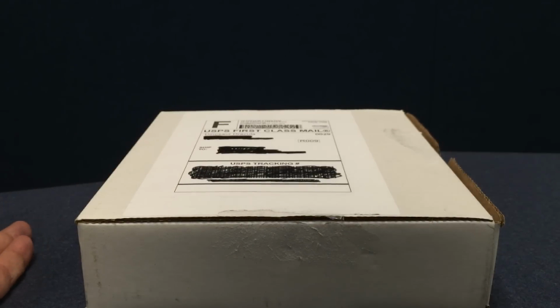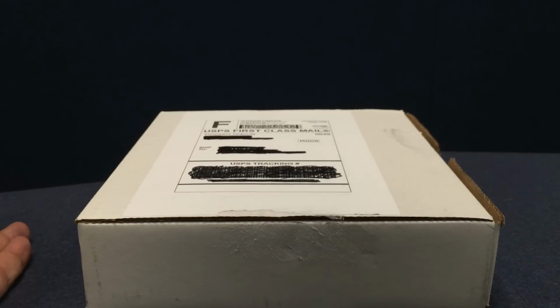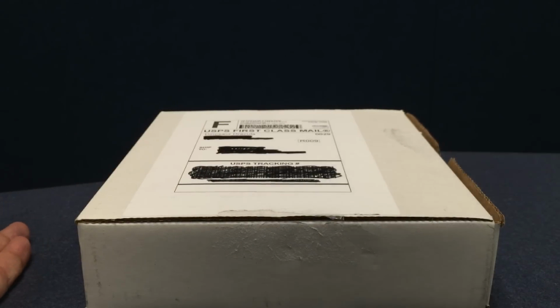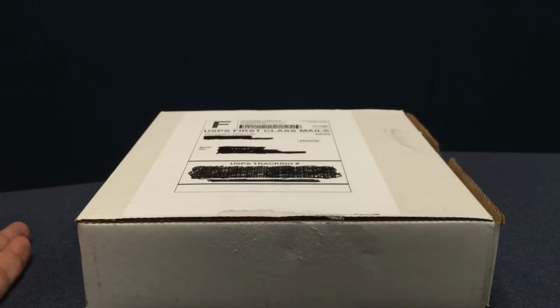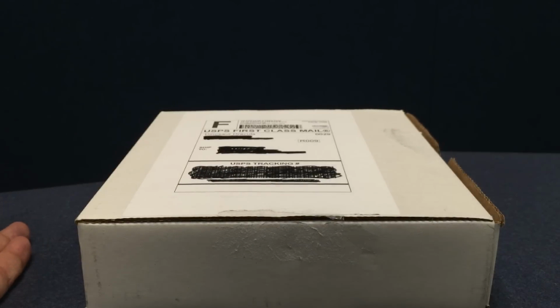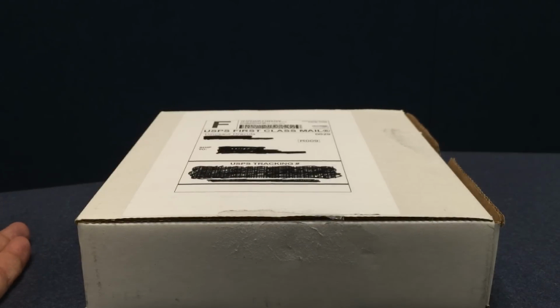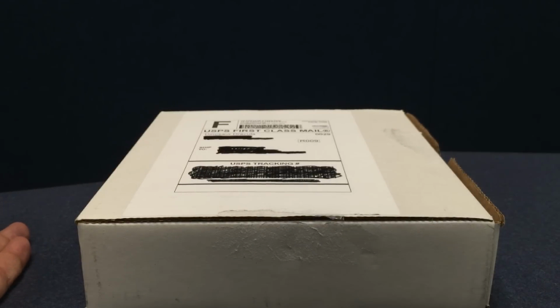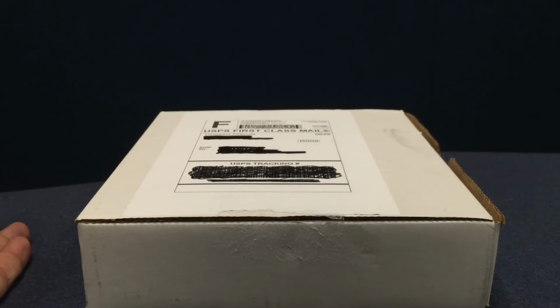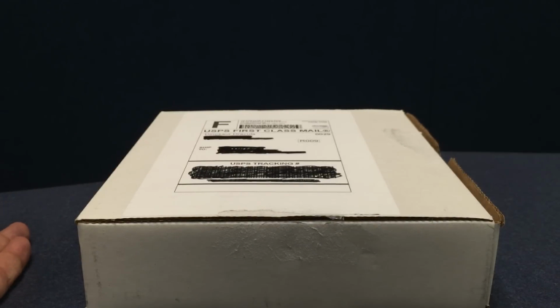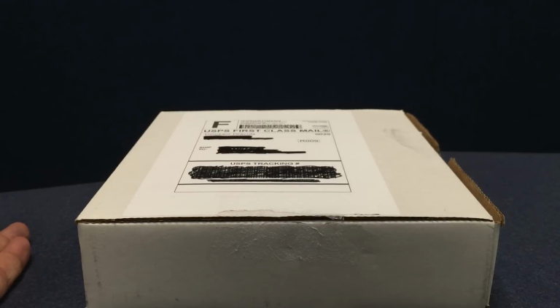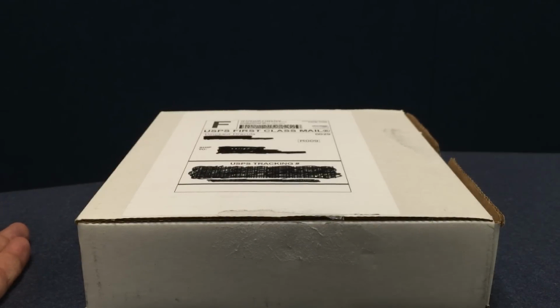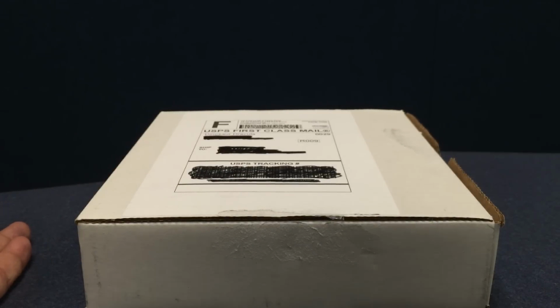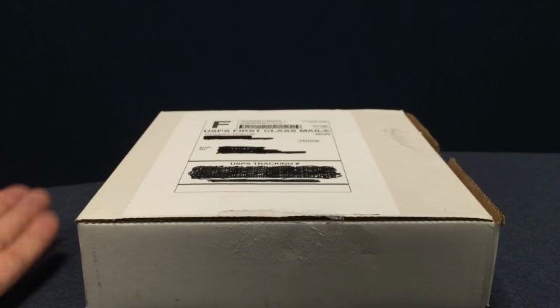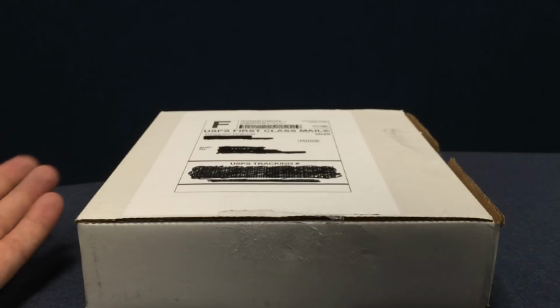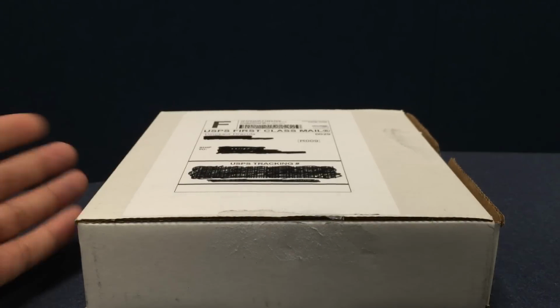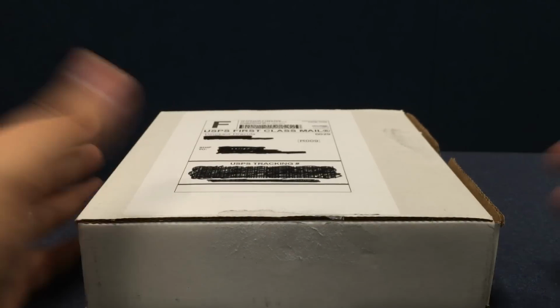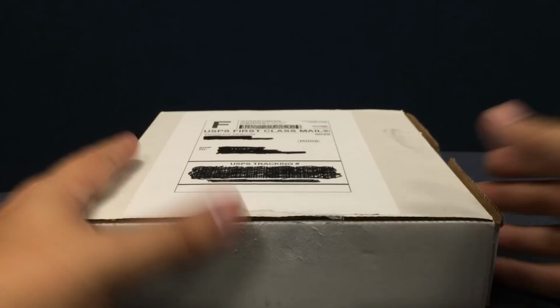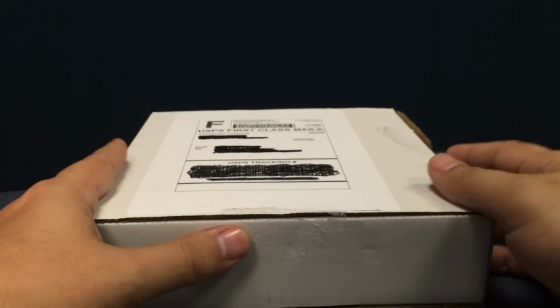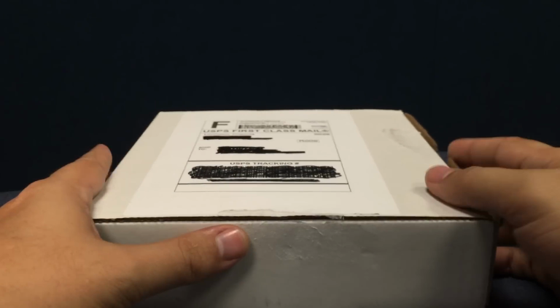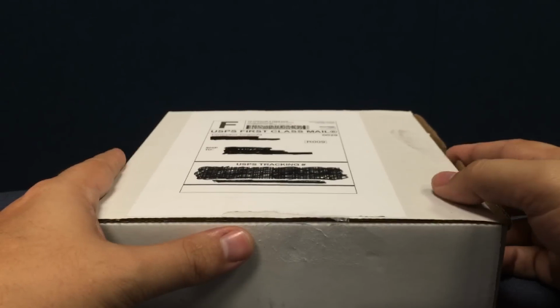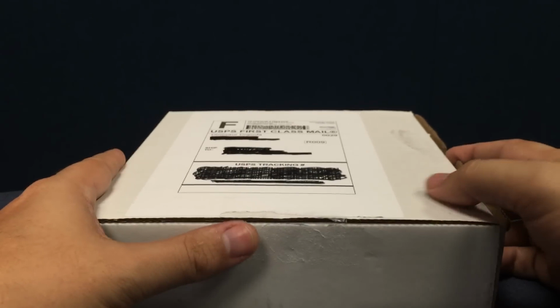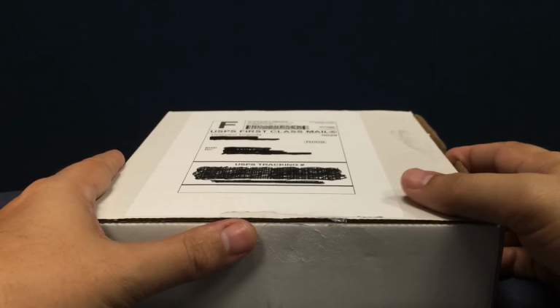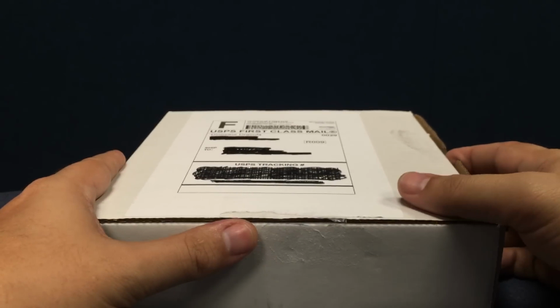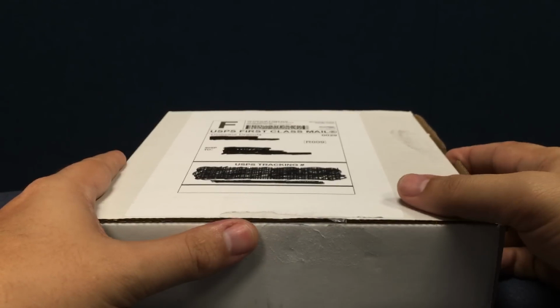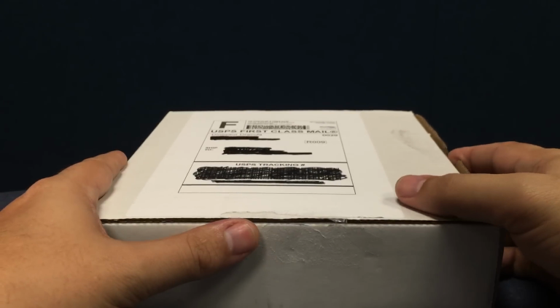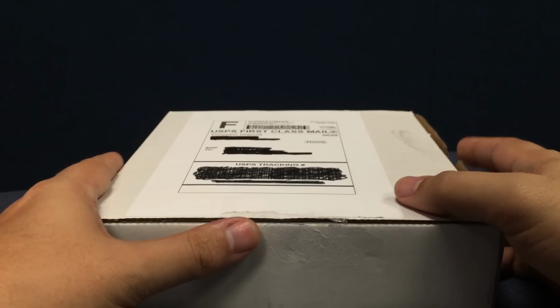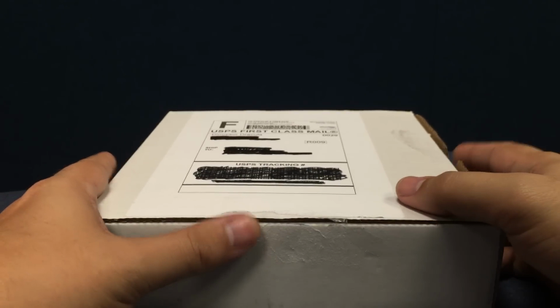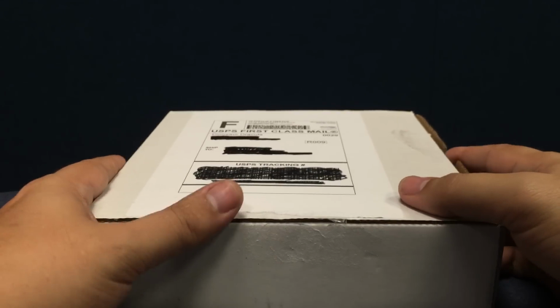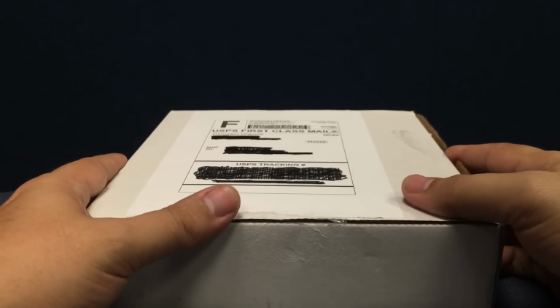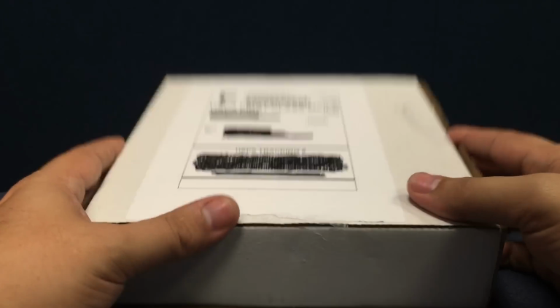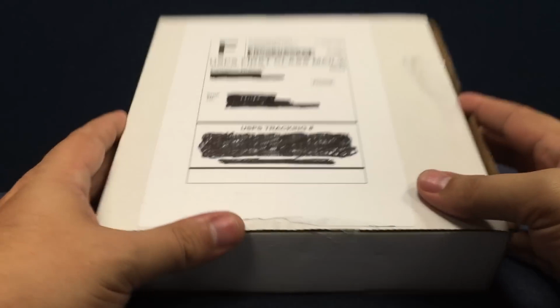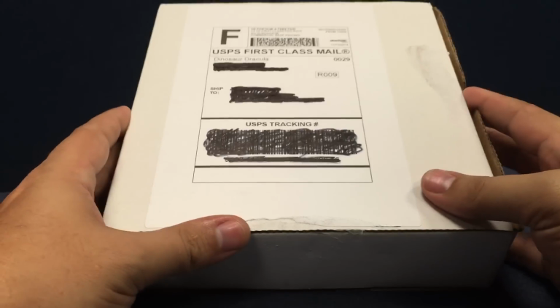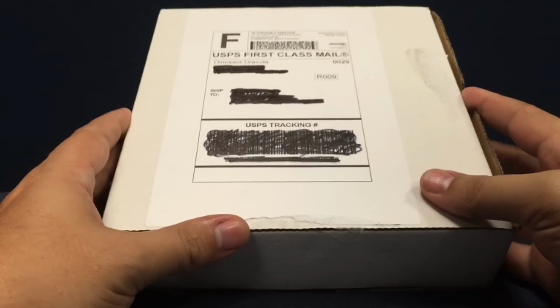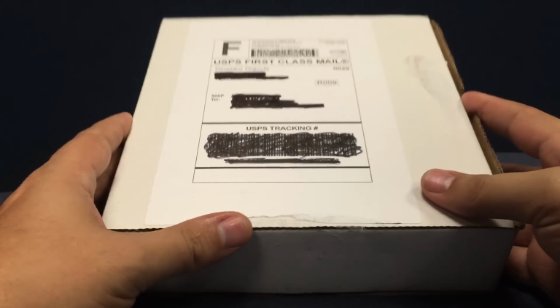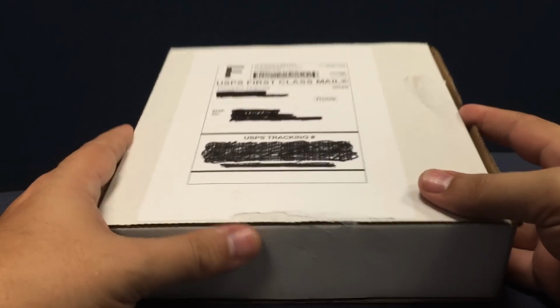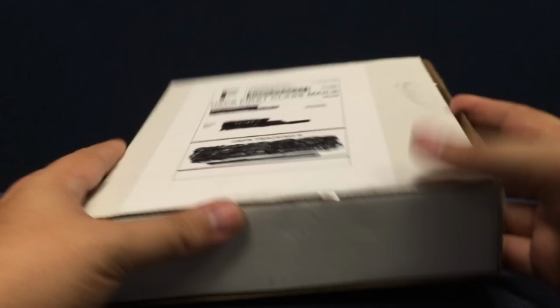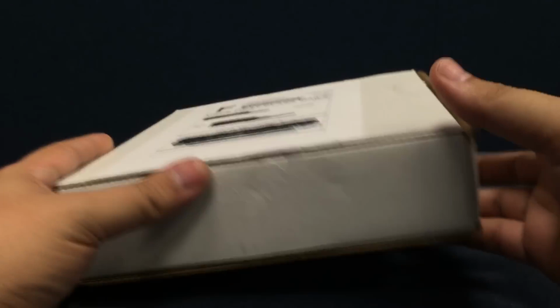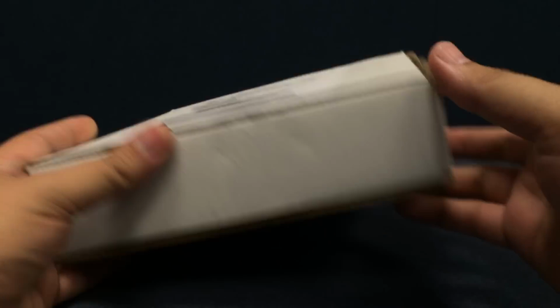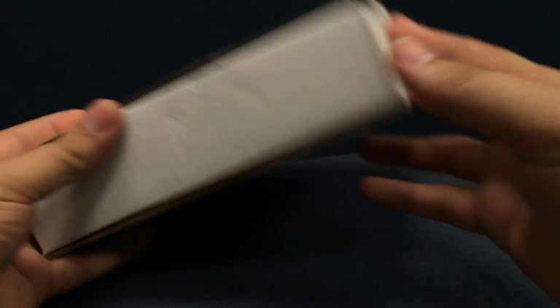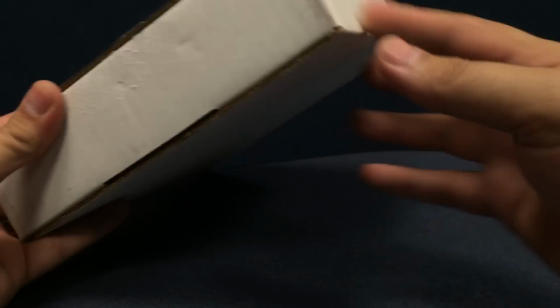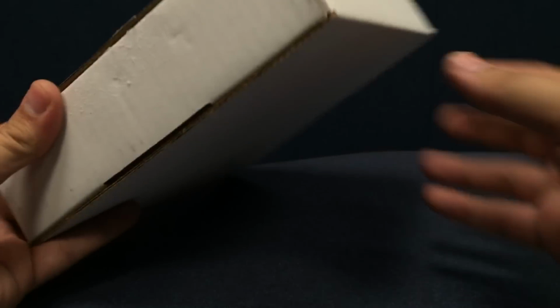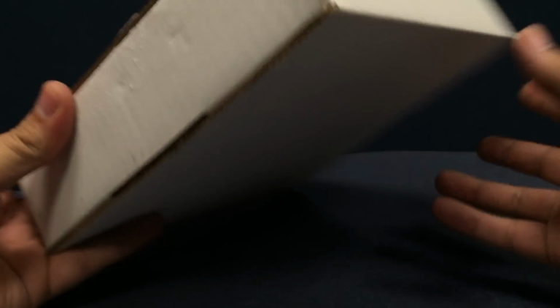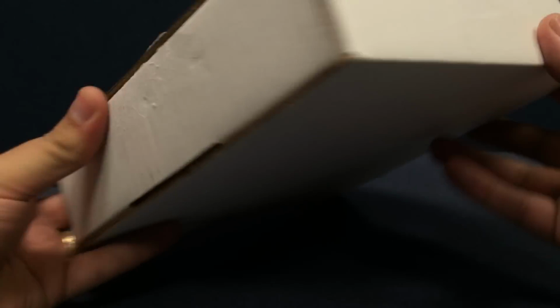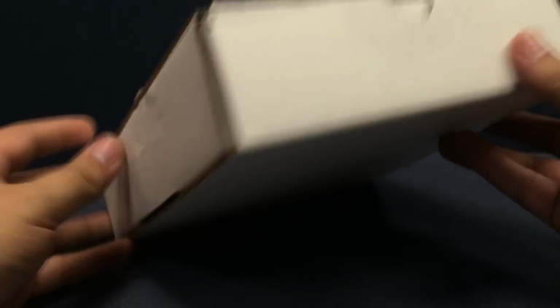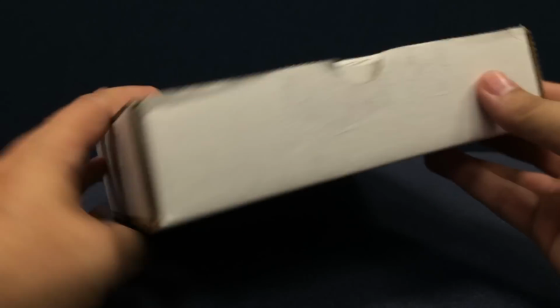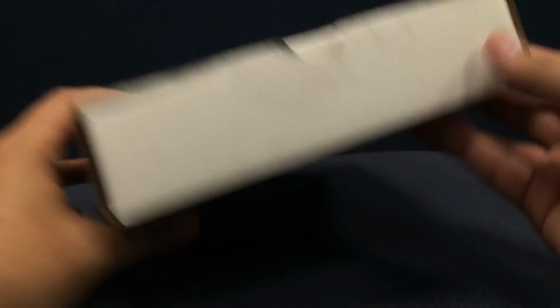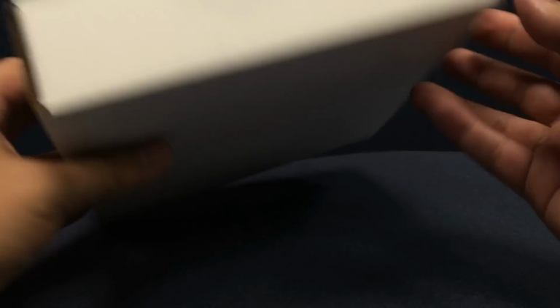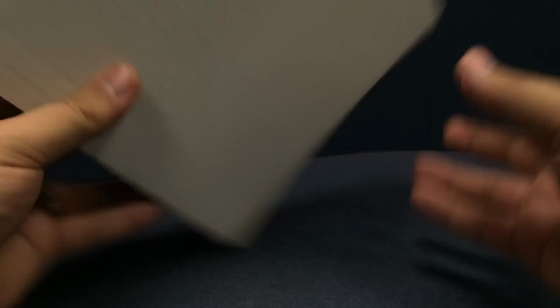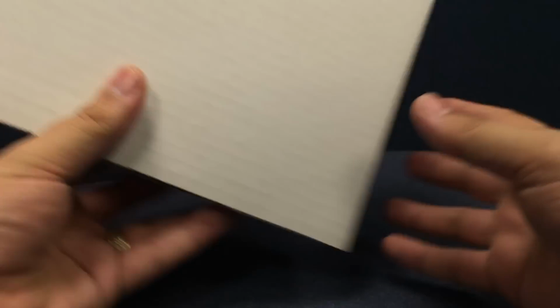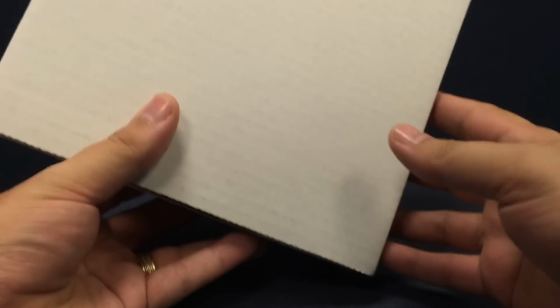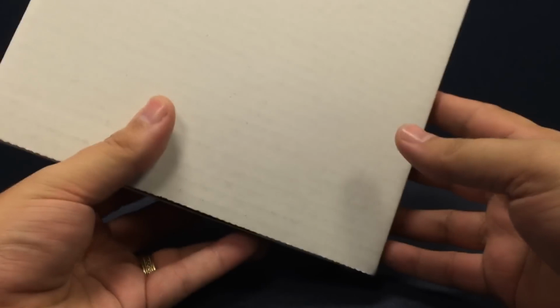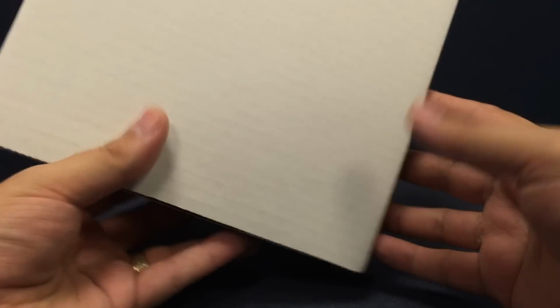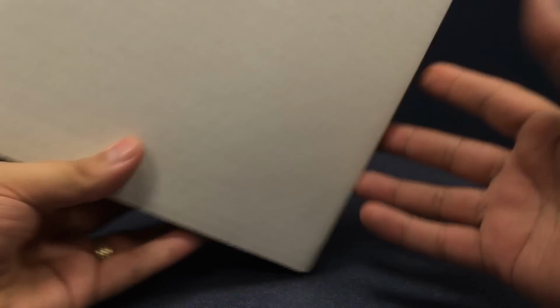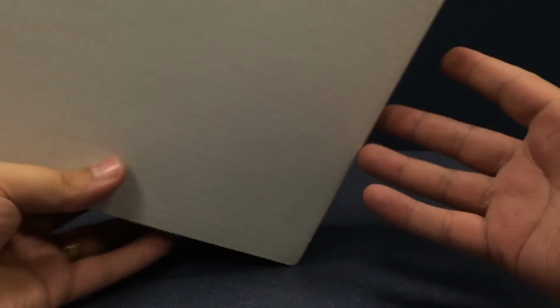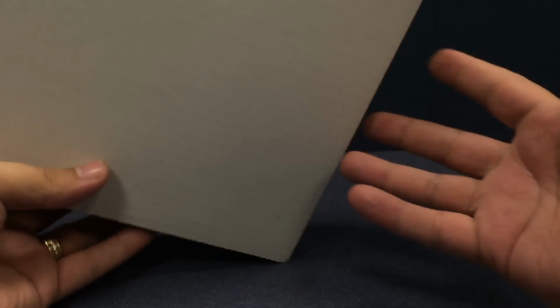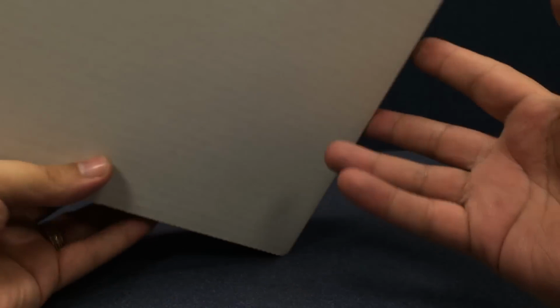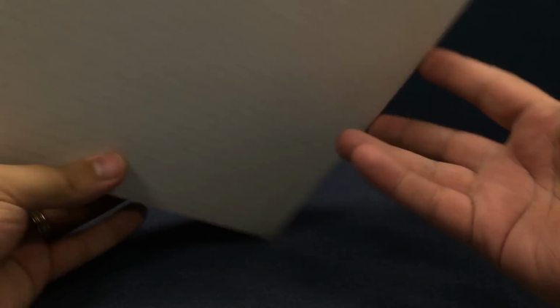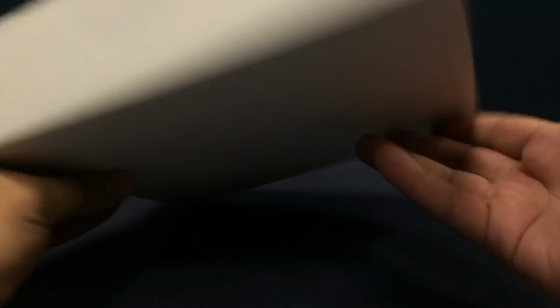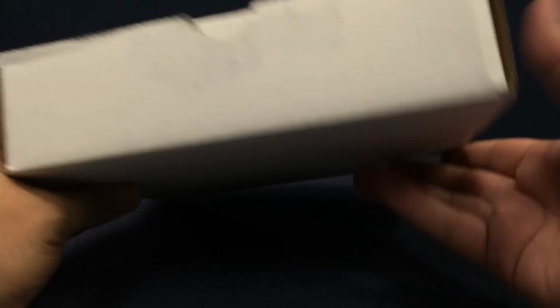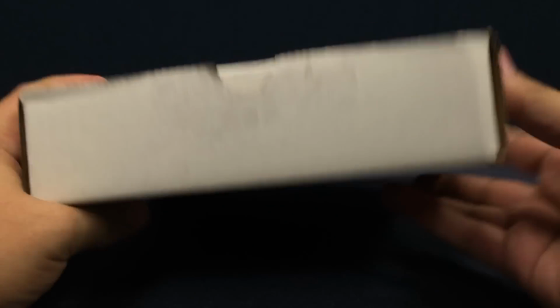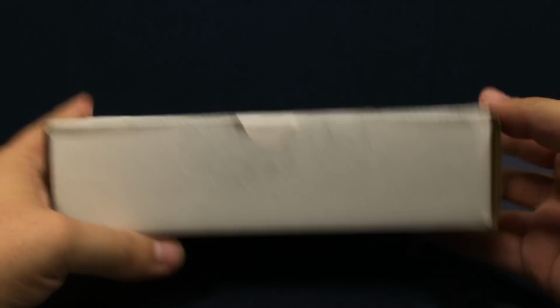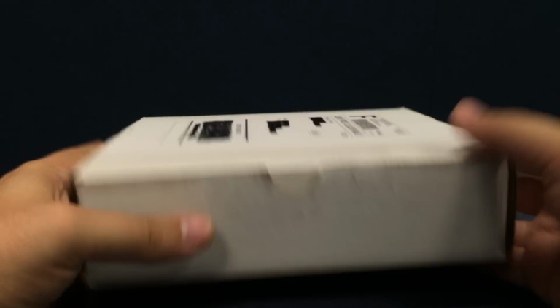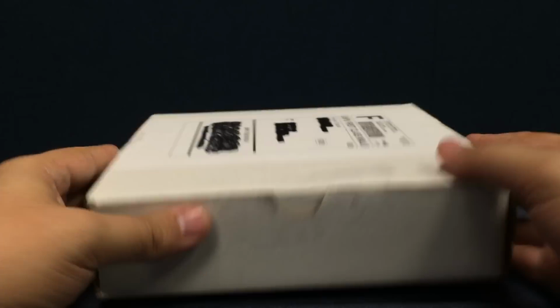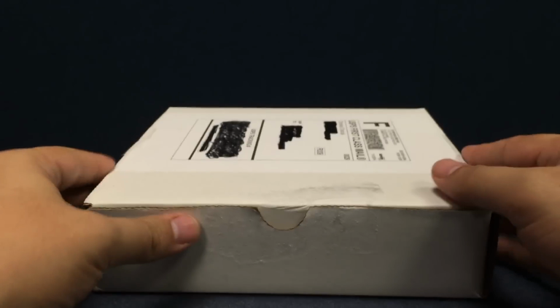He doesn't do a whole lot of them every month, so if you want one, get in quick. It just comes in a plain white mailer box.